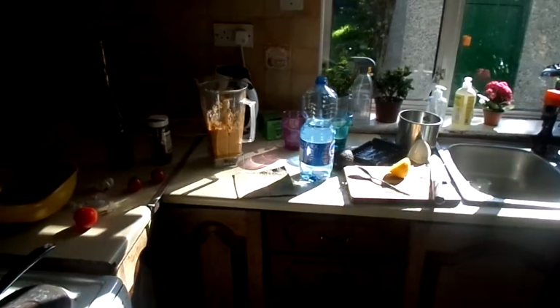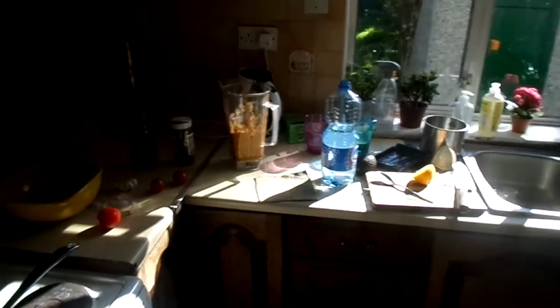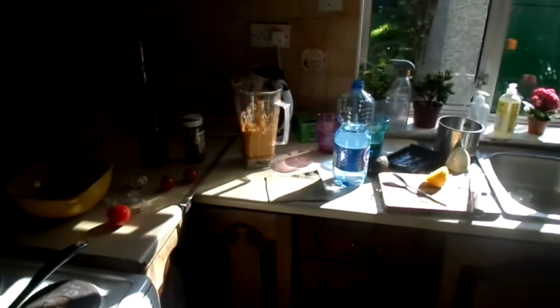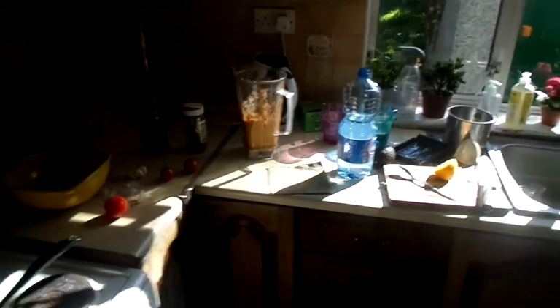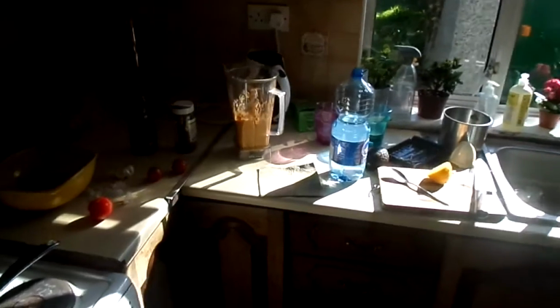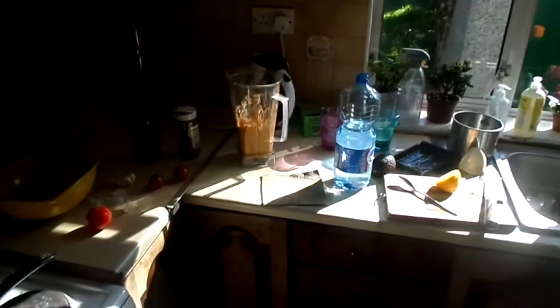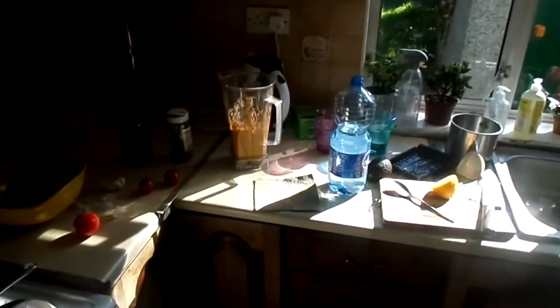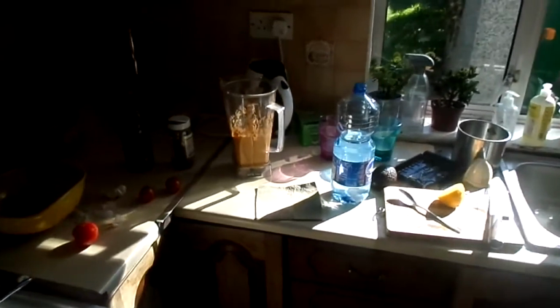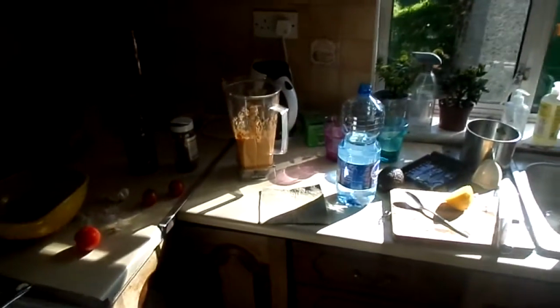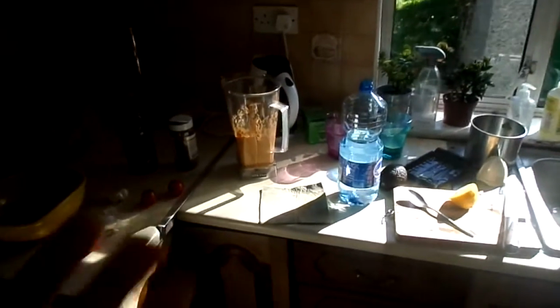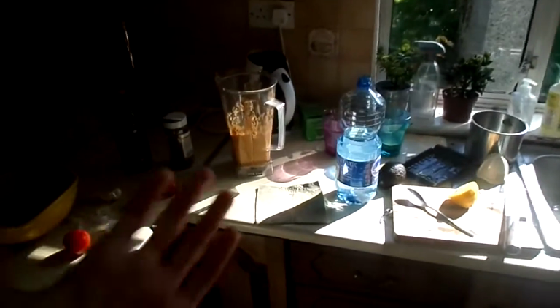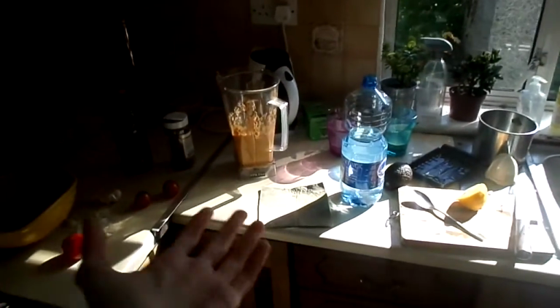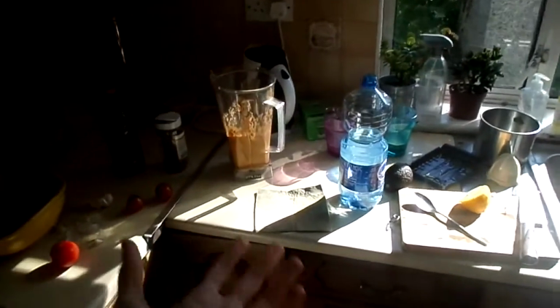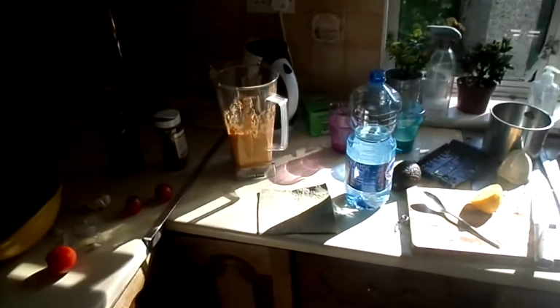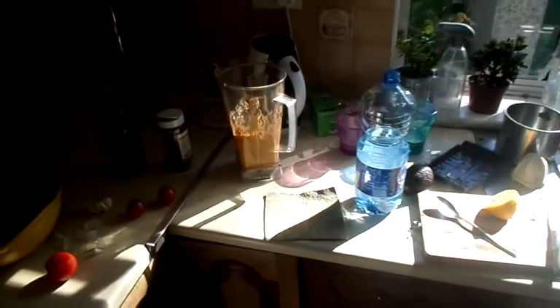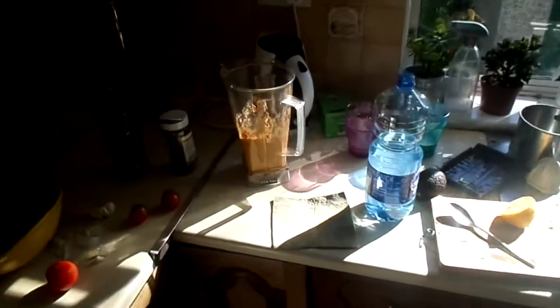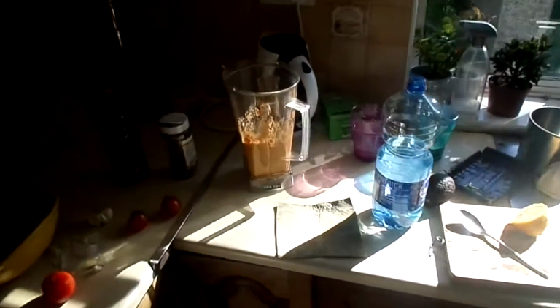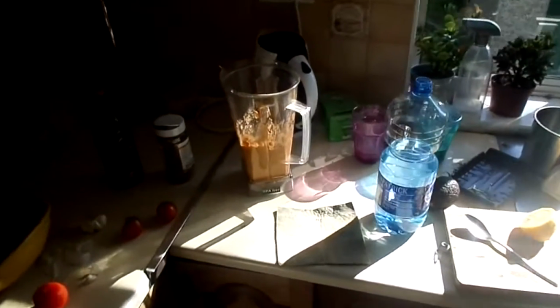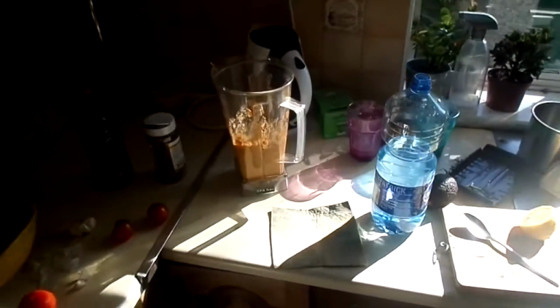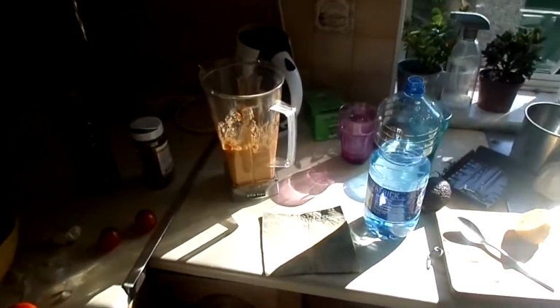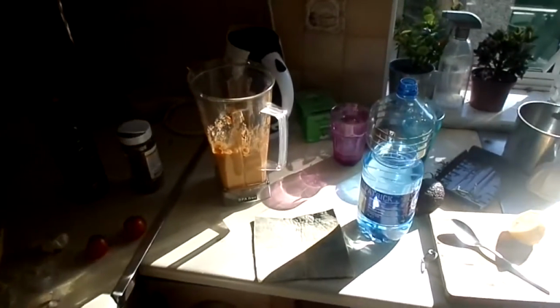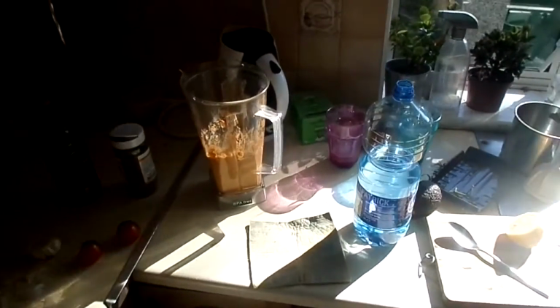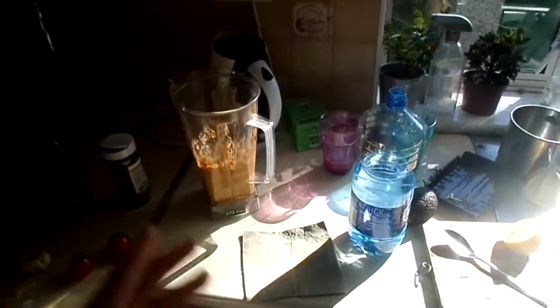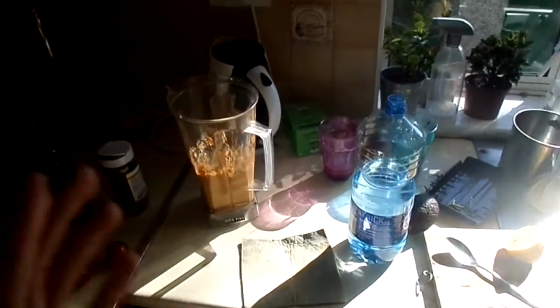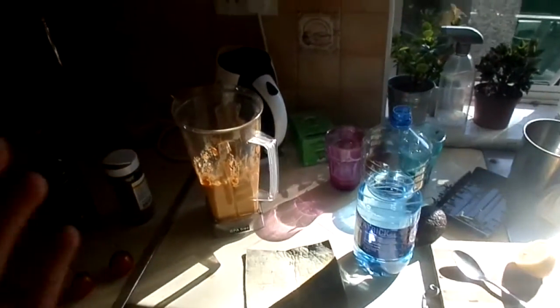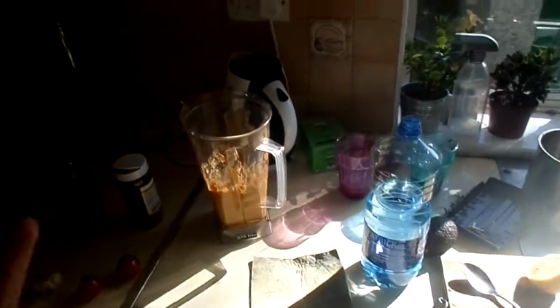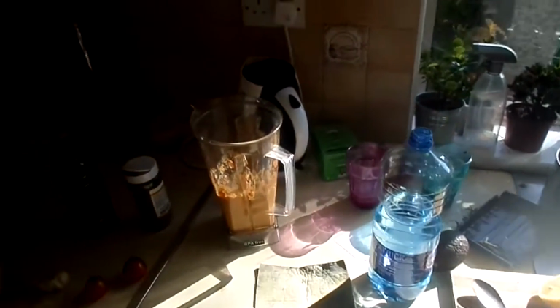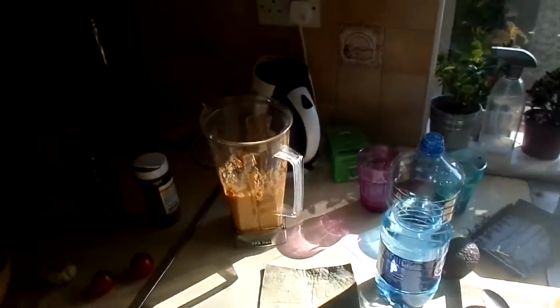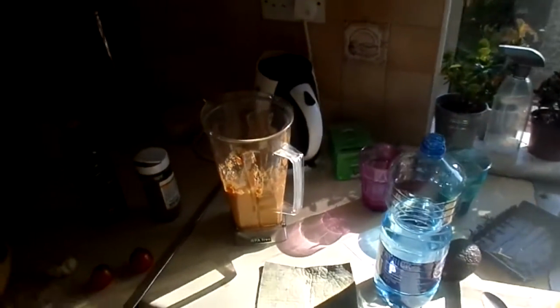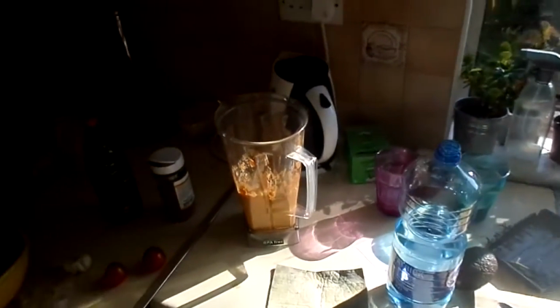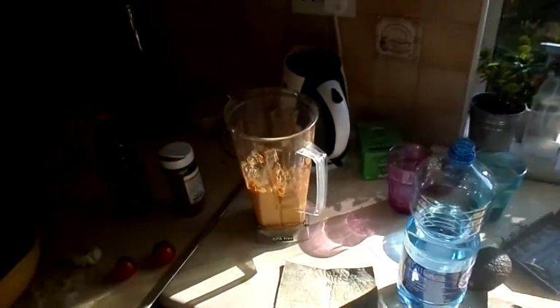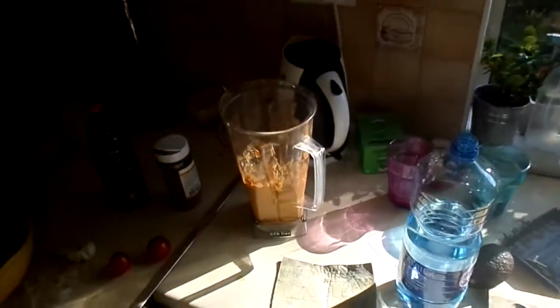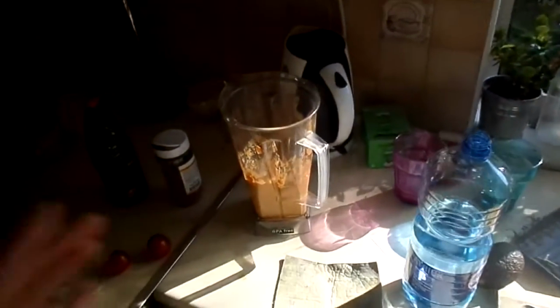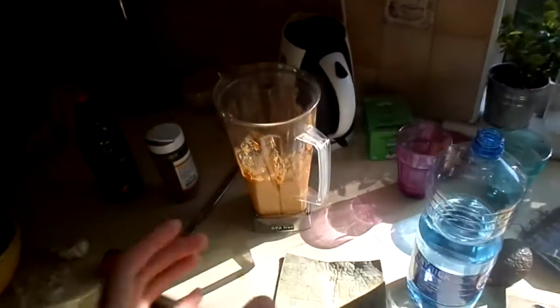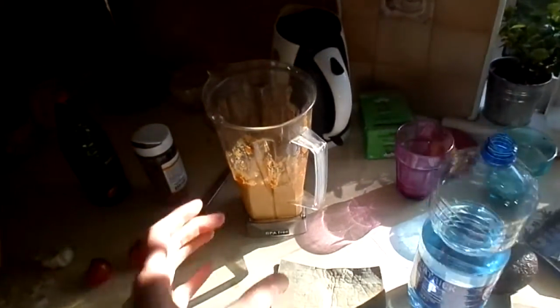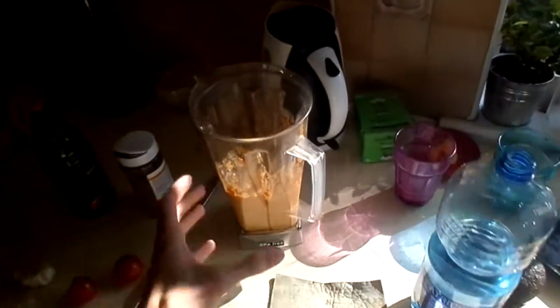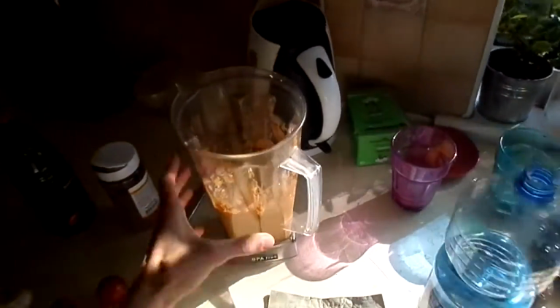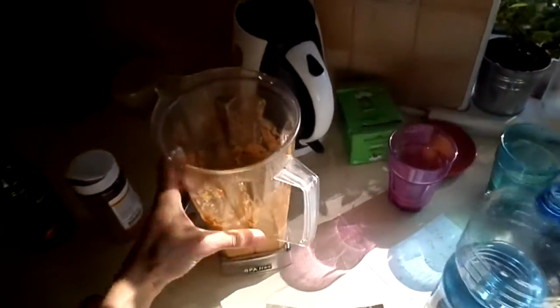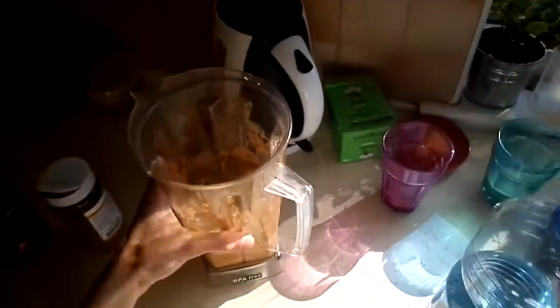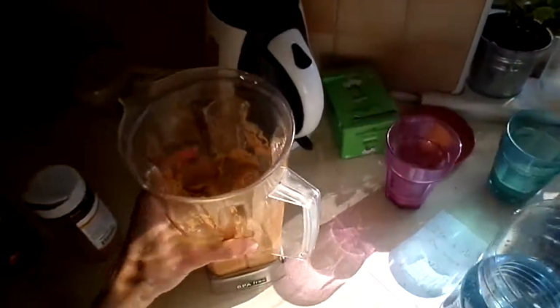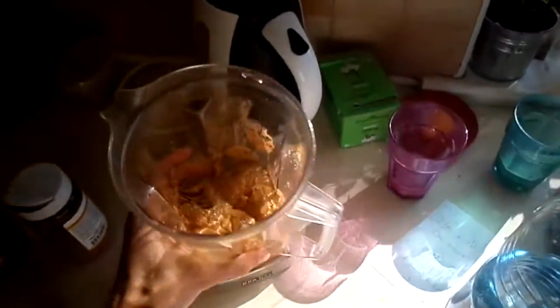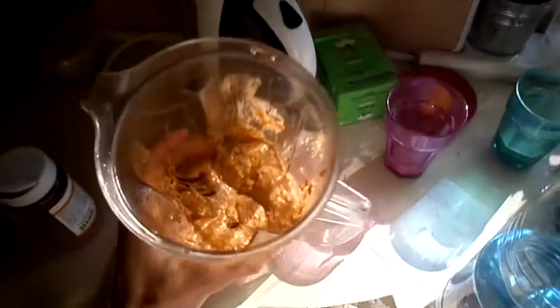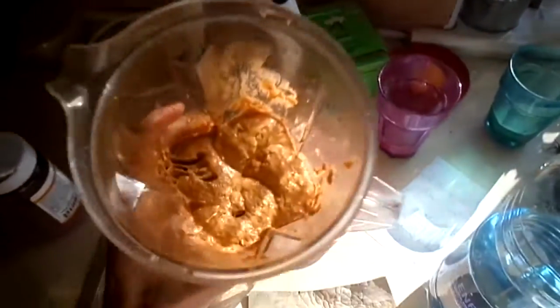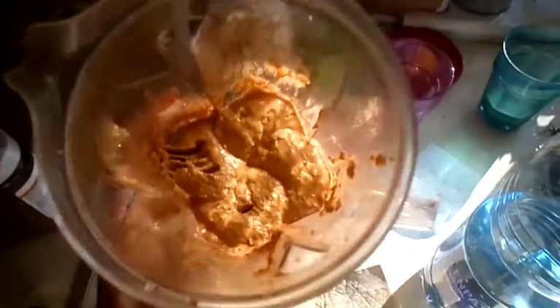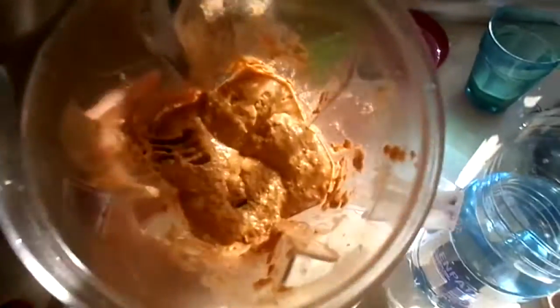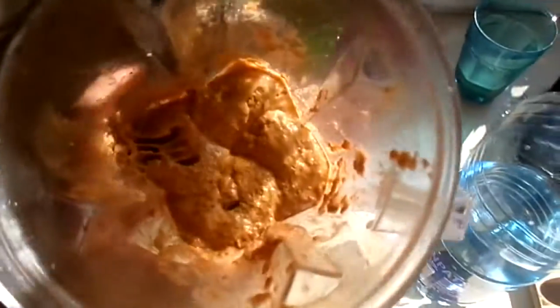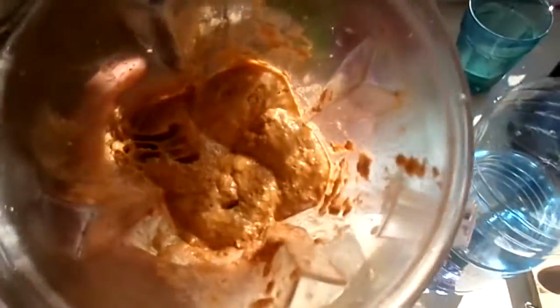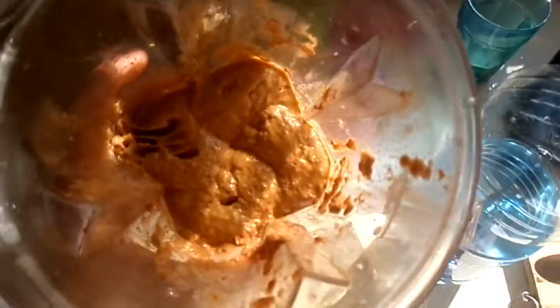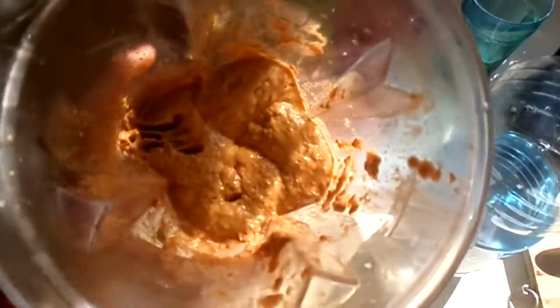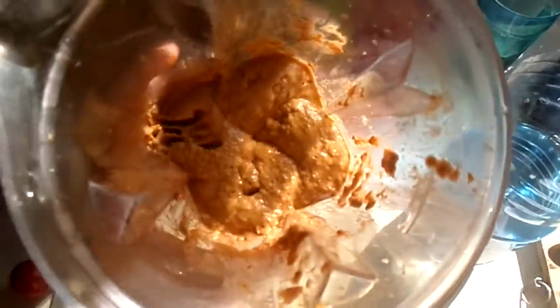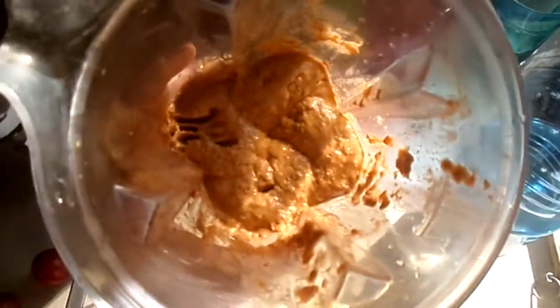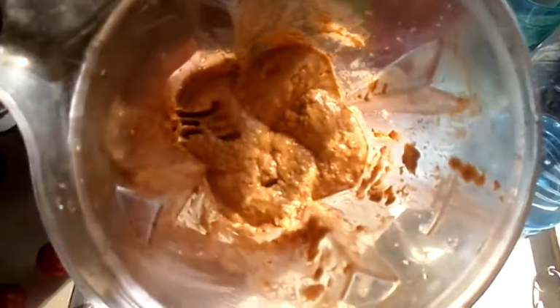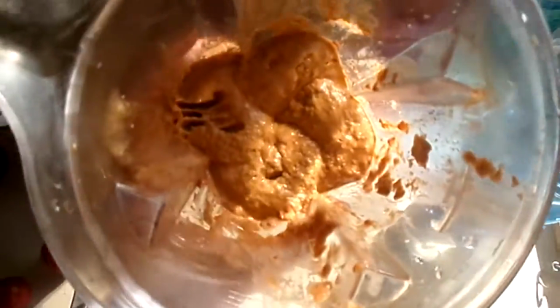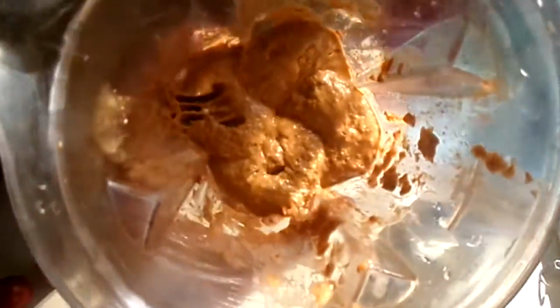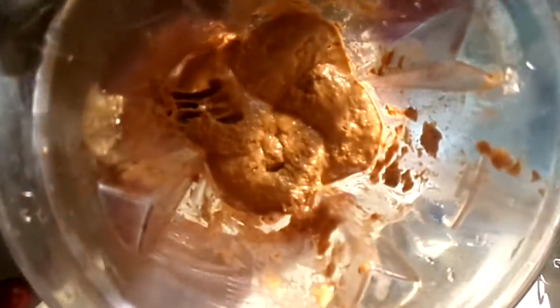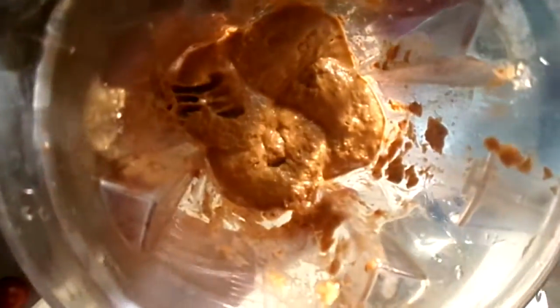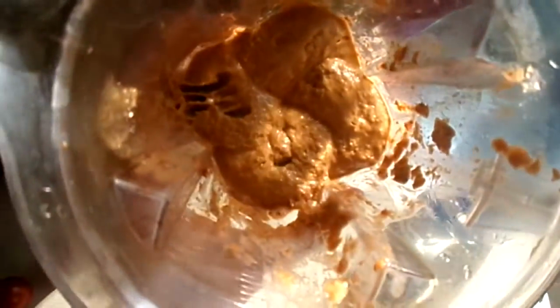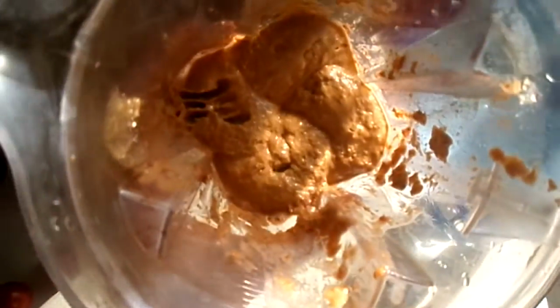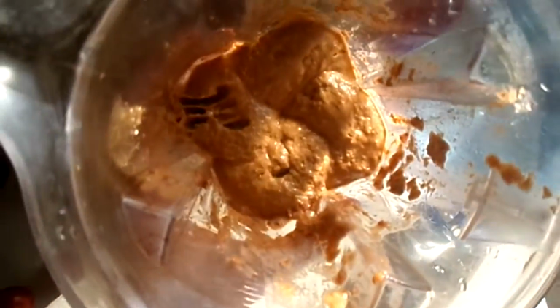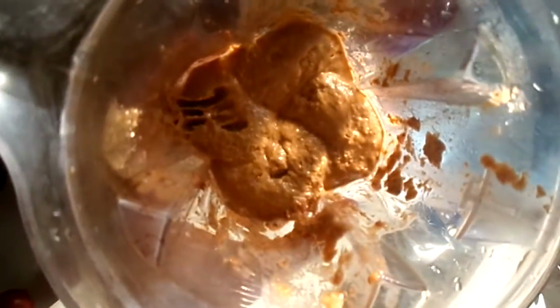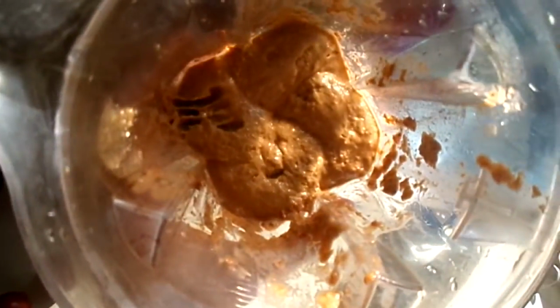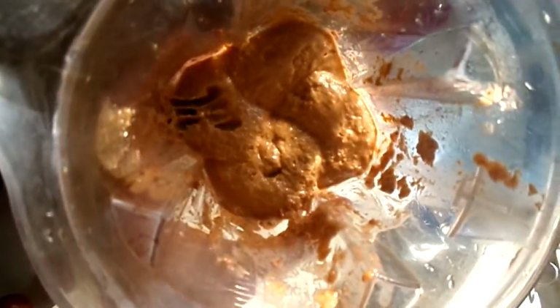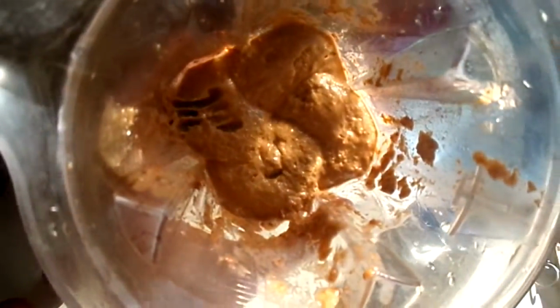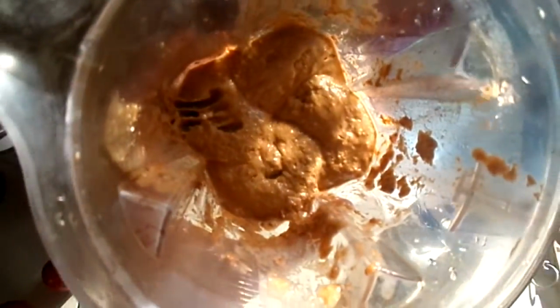Hey everyone, my name is Owen and welcome to this video. I want to tell you how to make sun-dried tomato pesto with avocado.